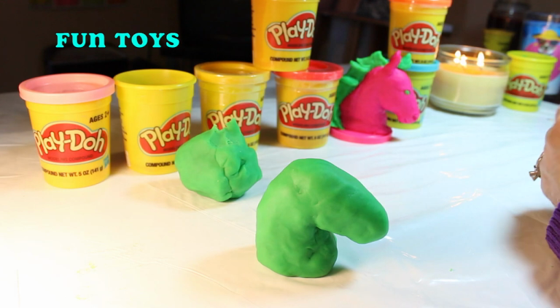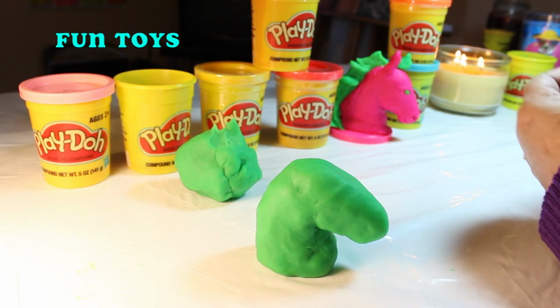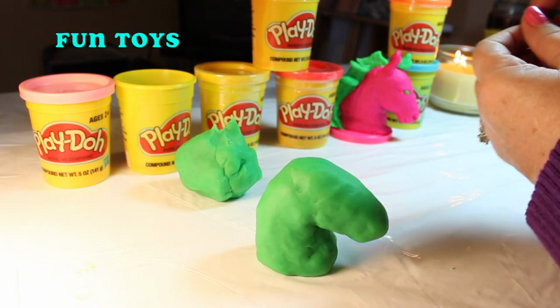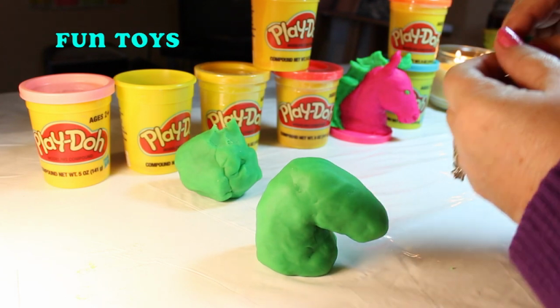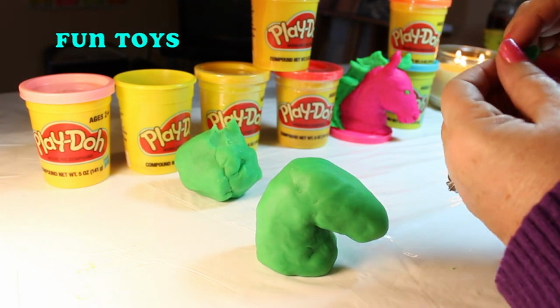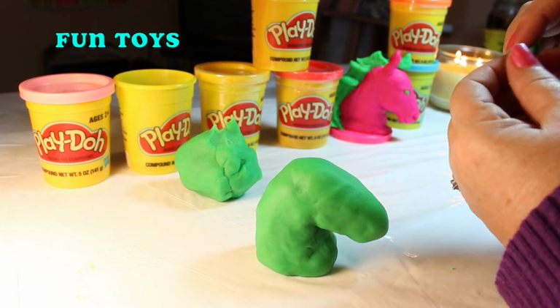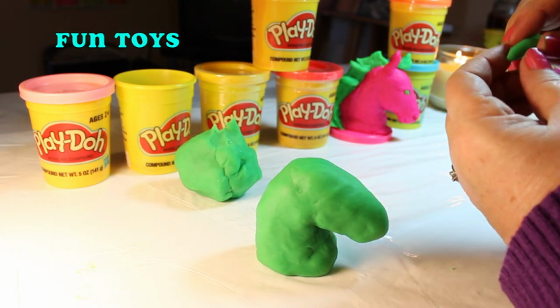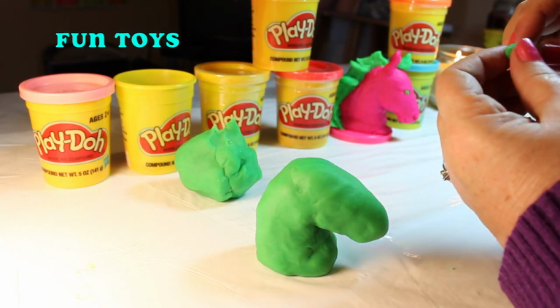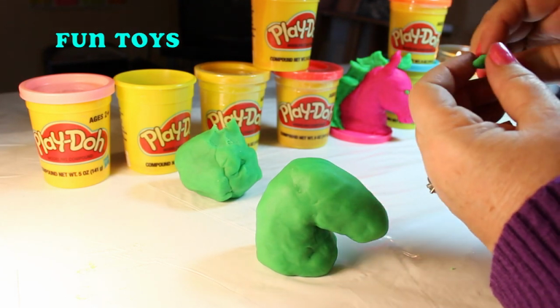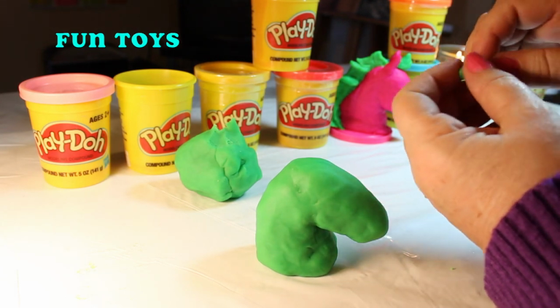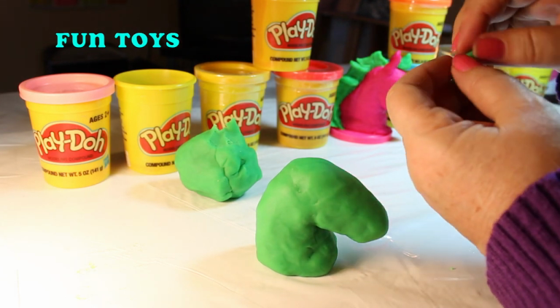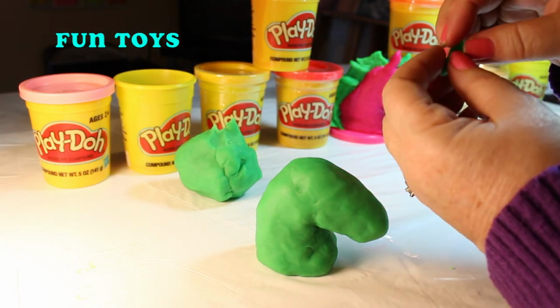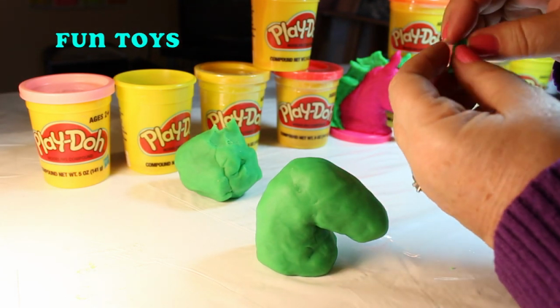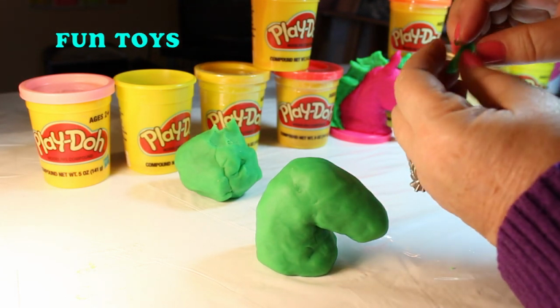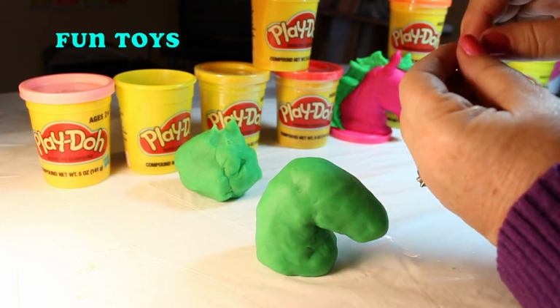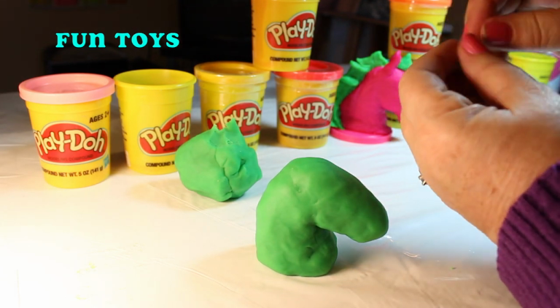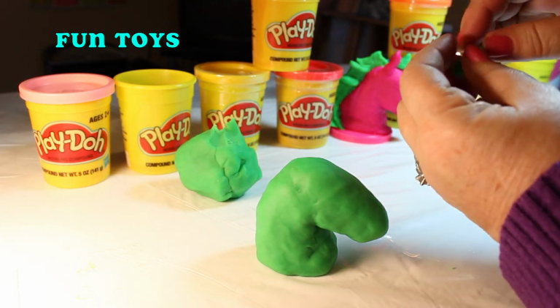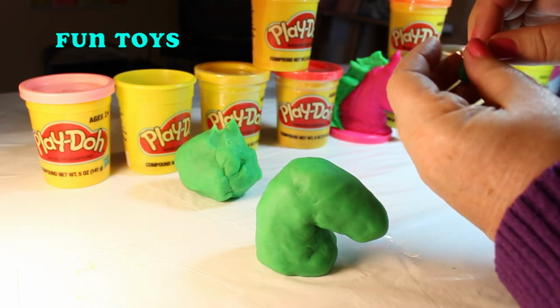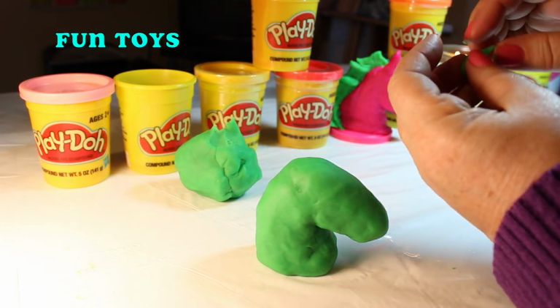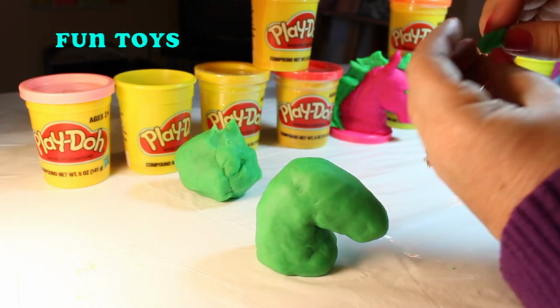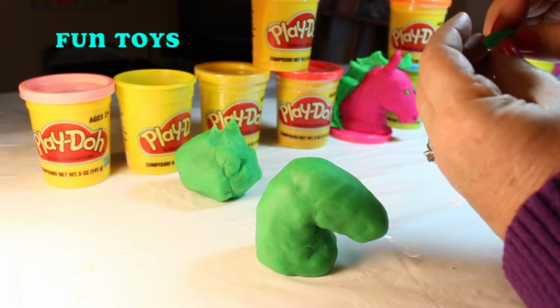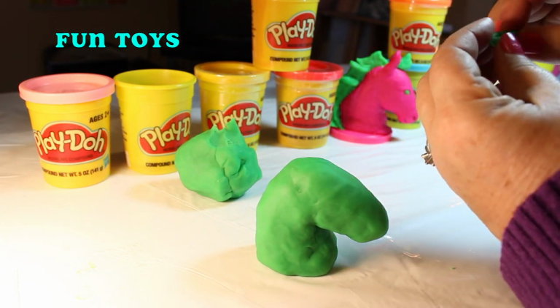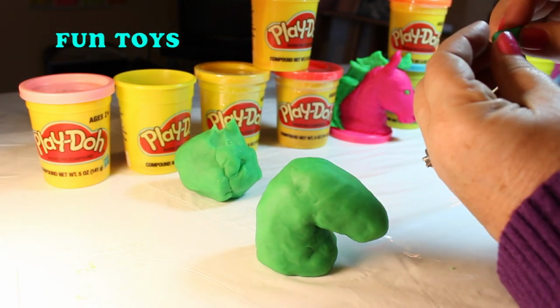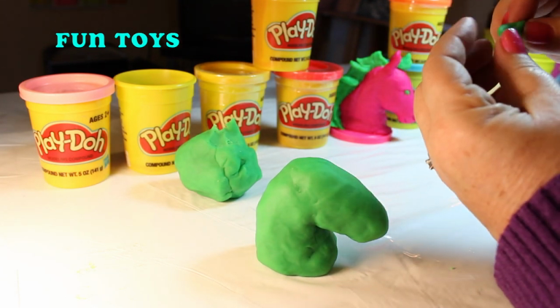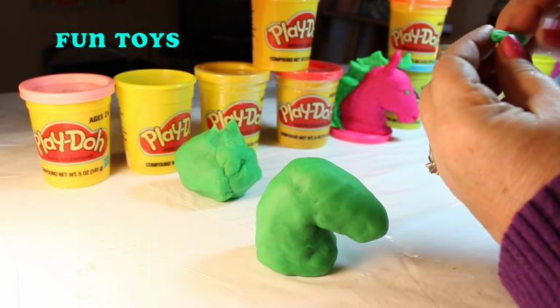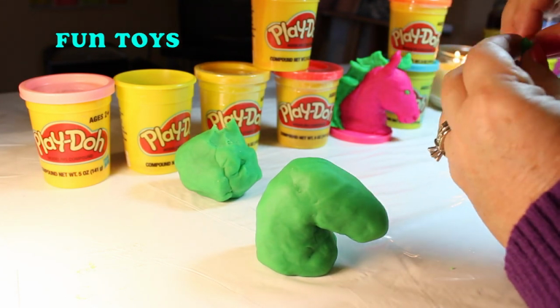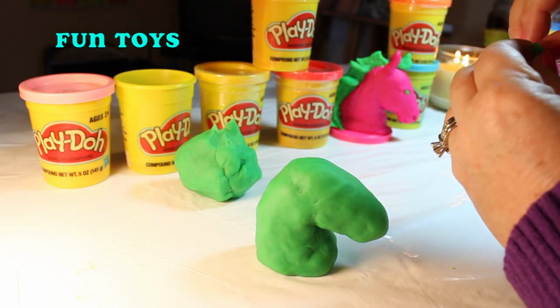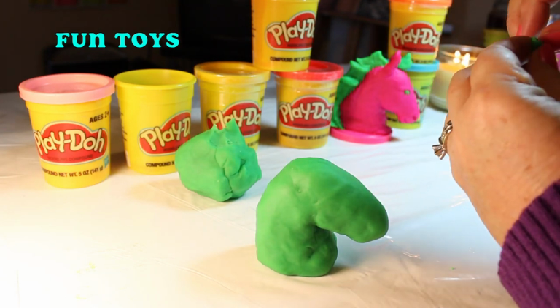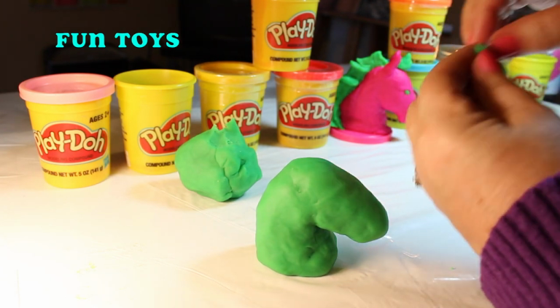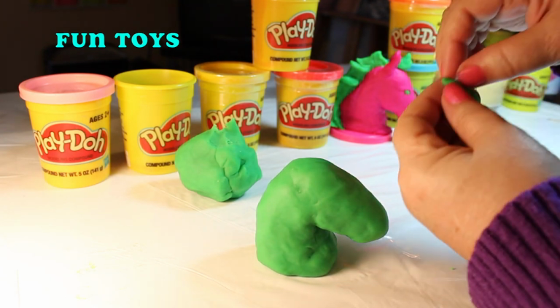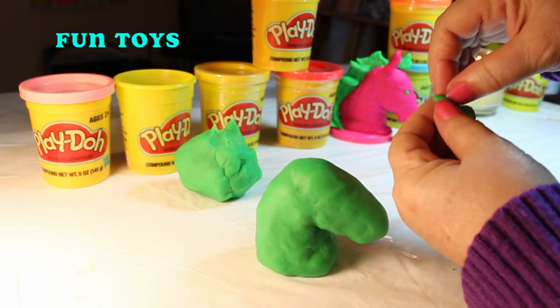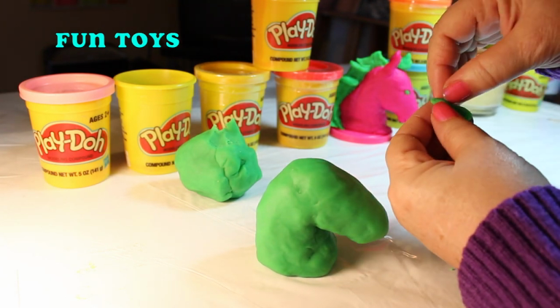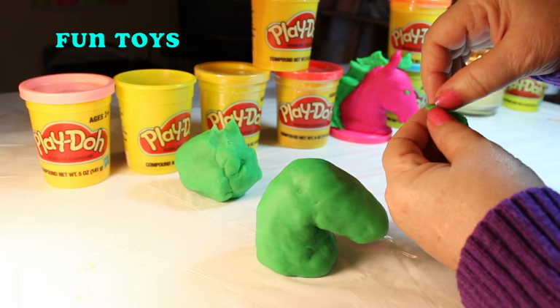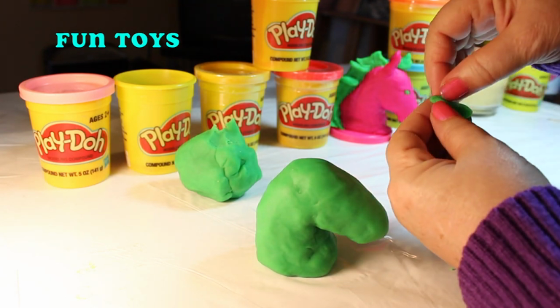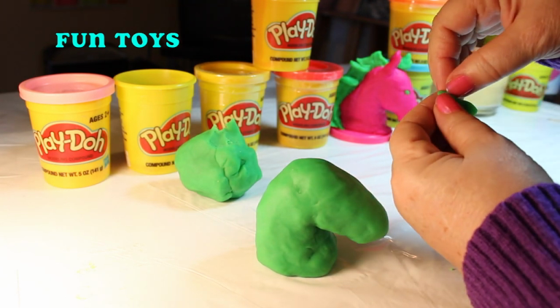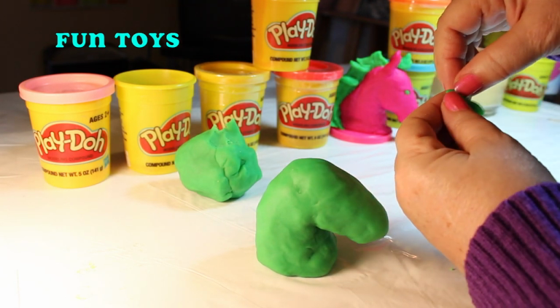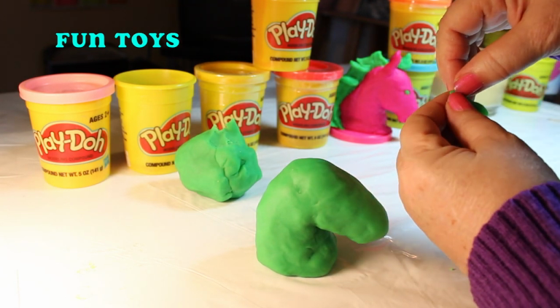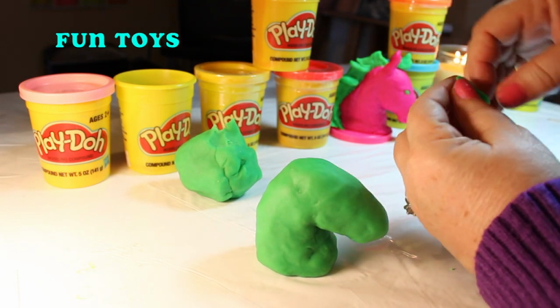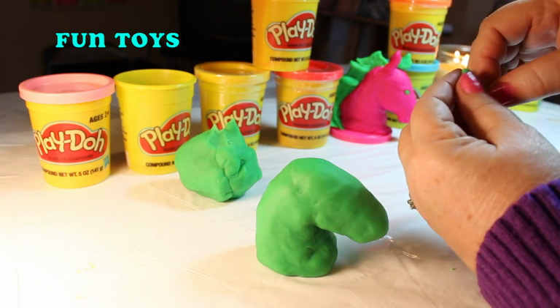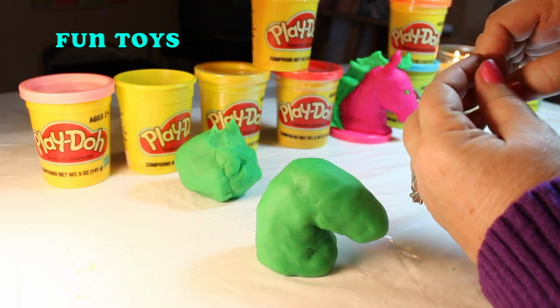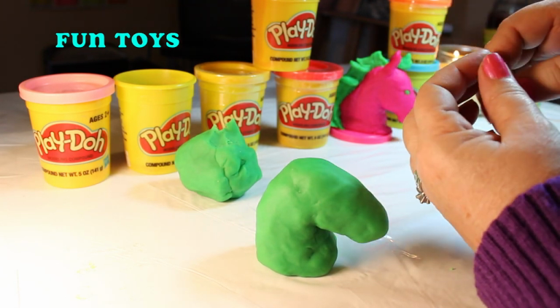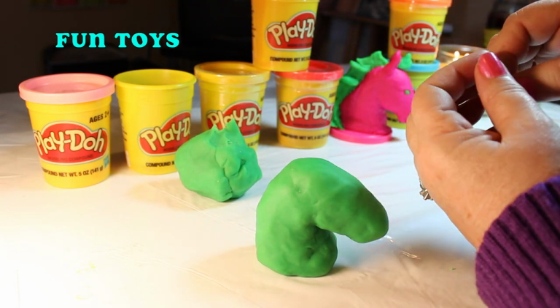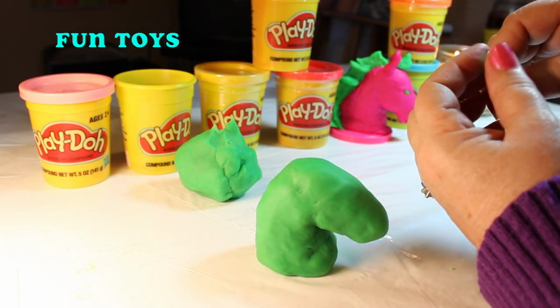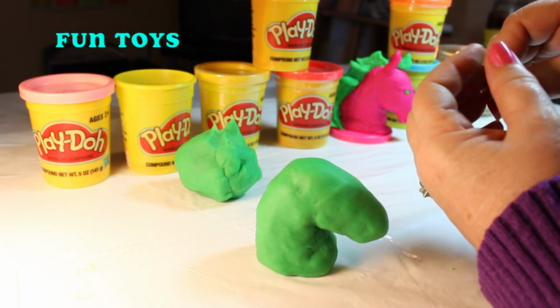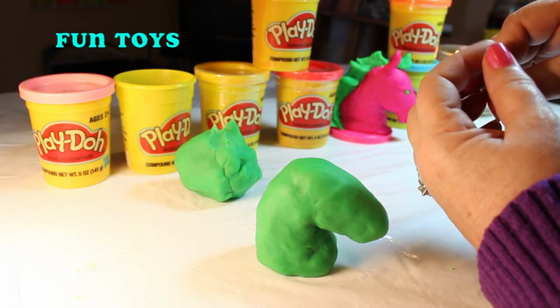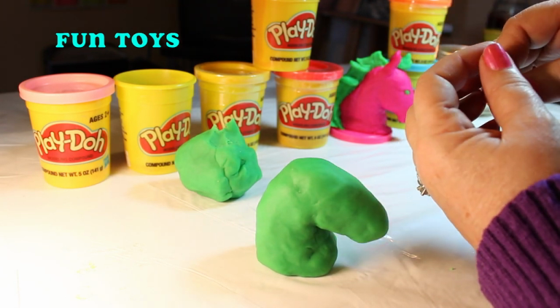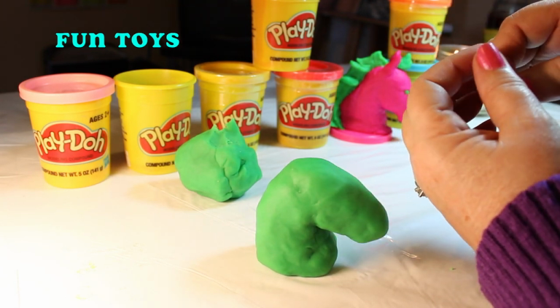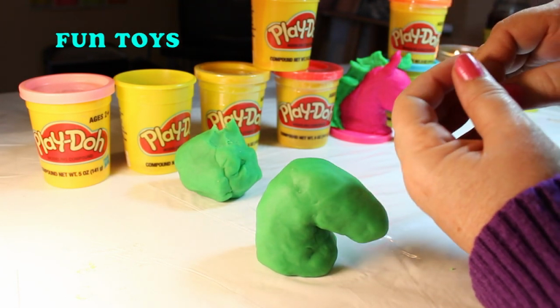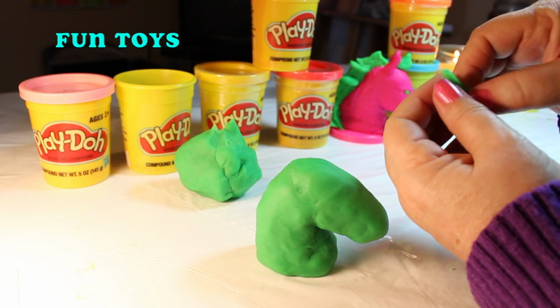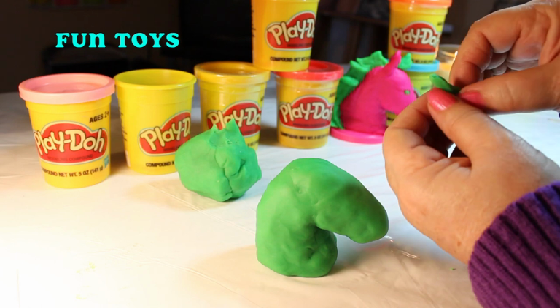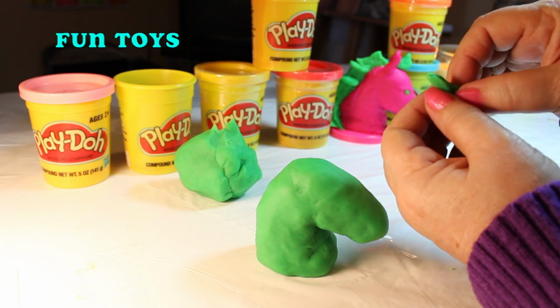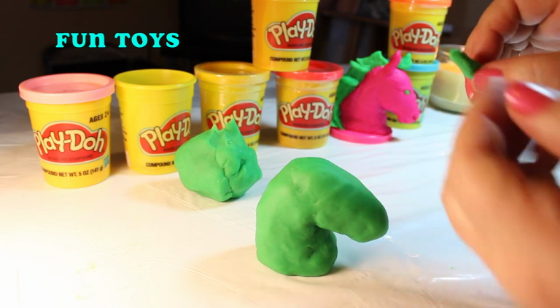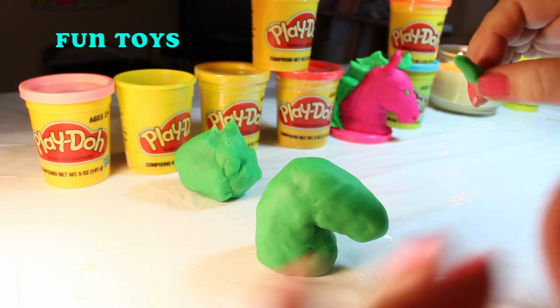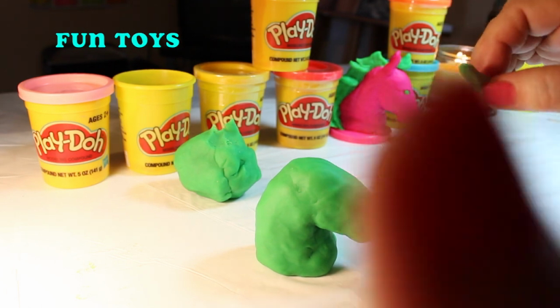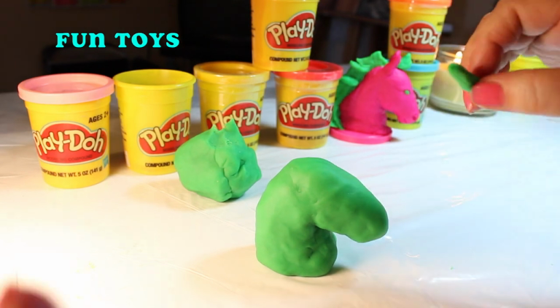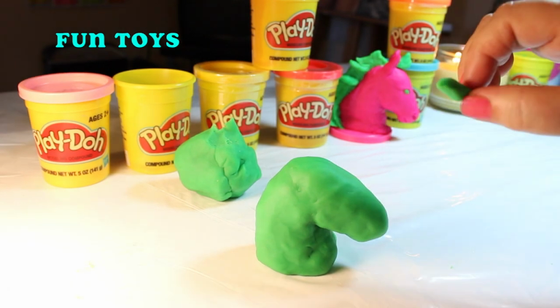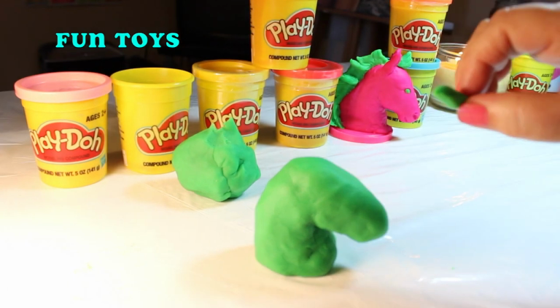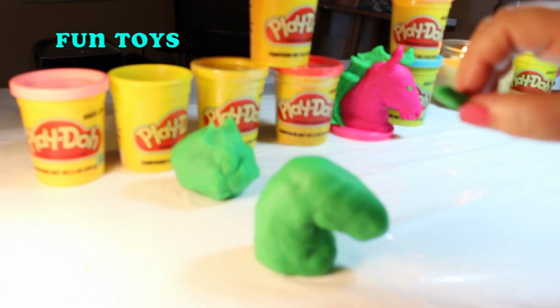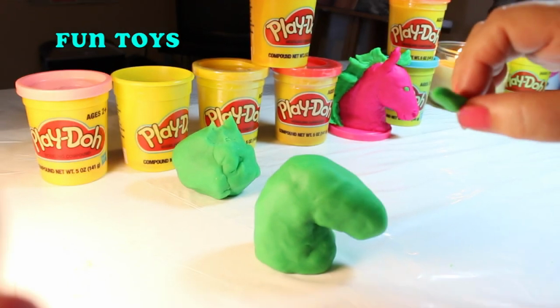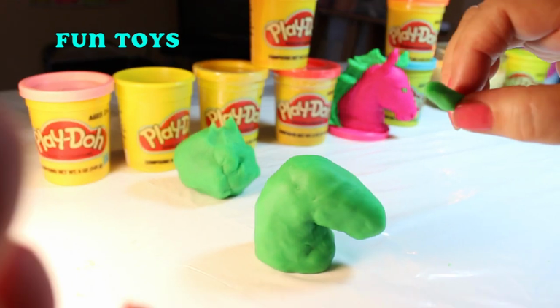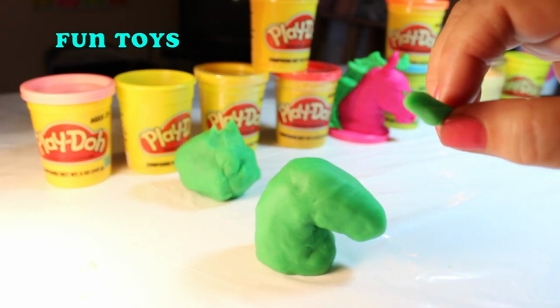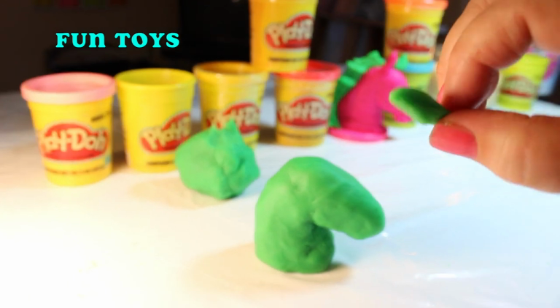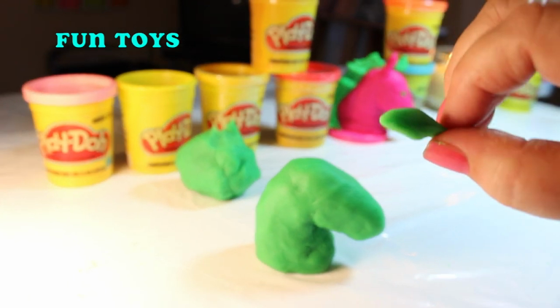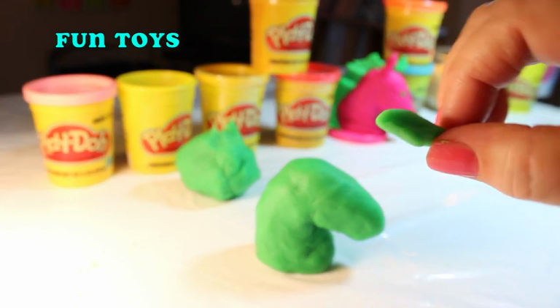Now I'm just going to pinch off a little bit for his ears, roll it up, and stick them on.